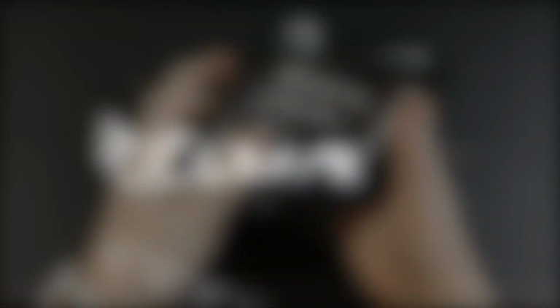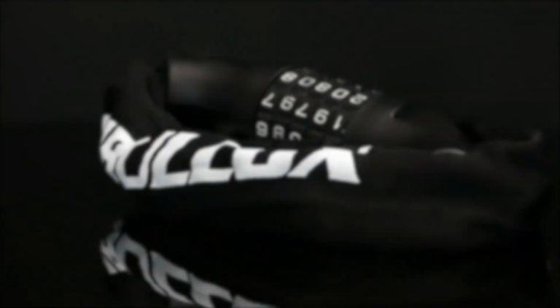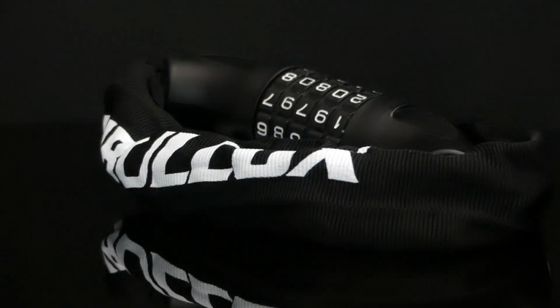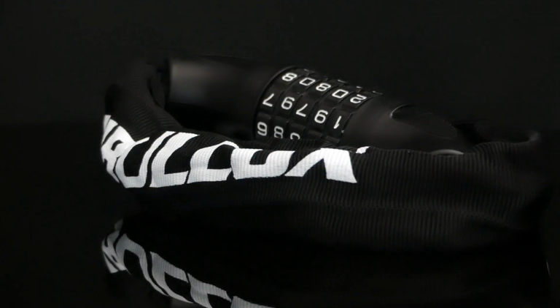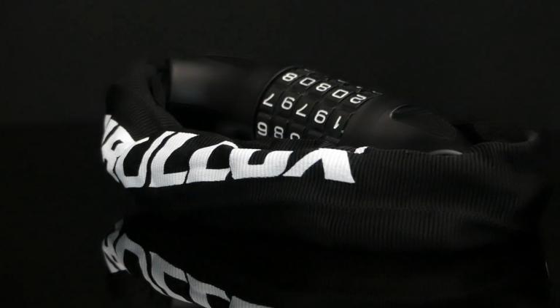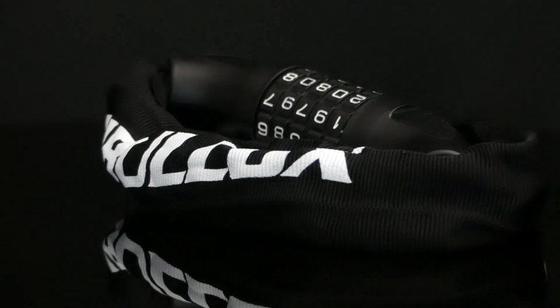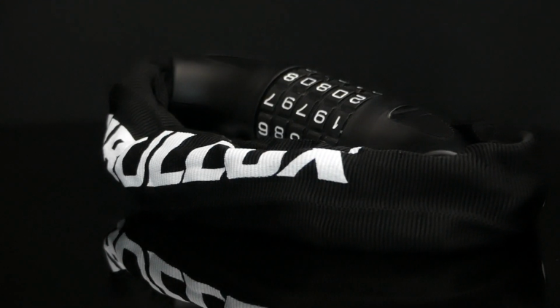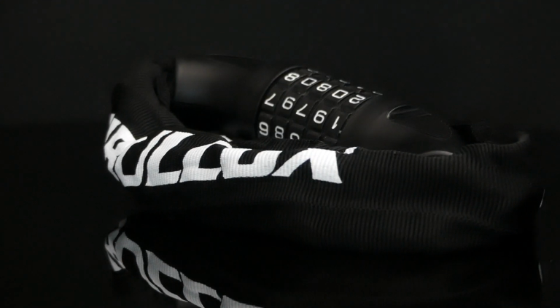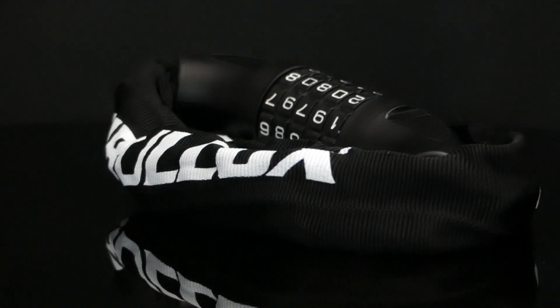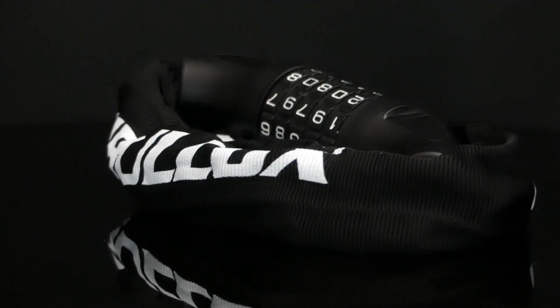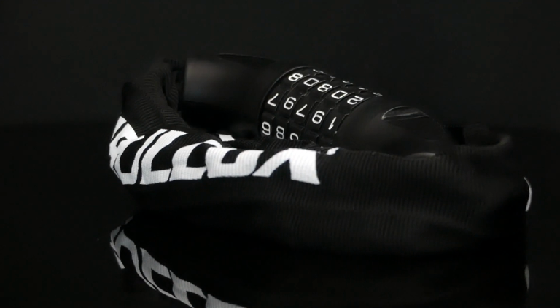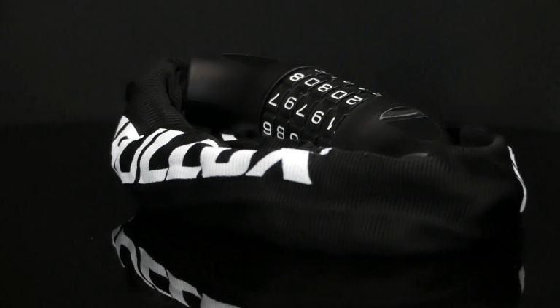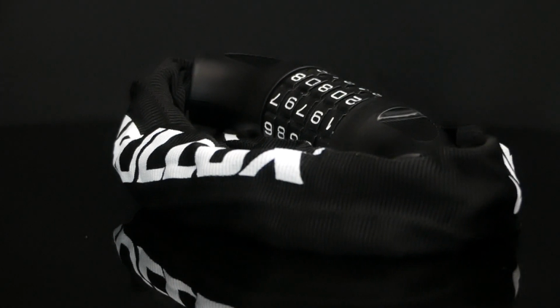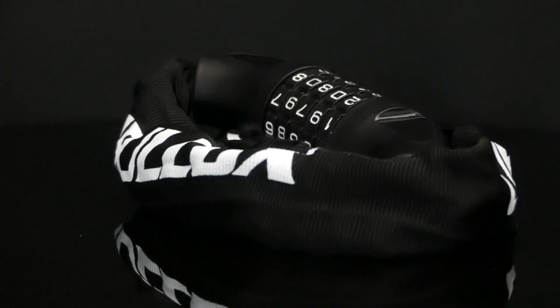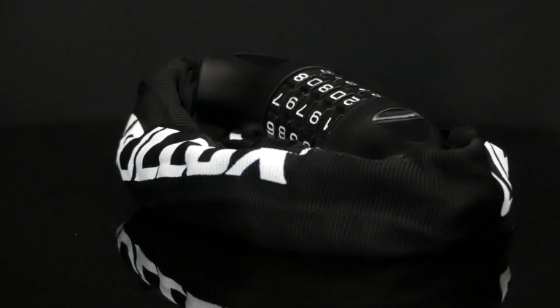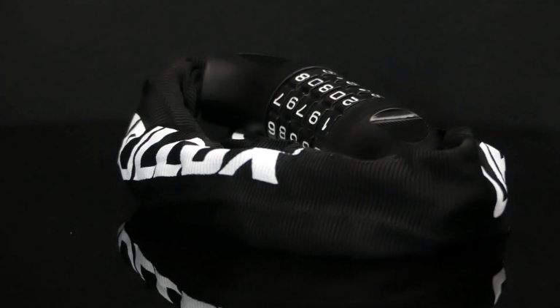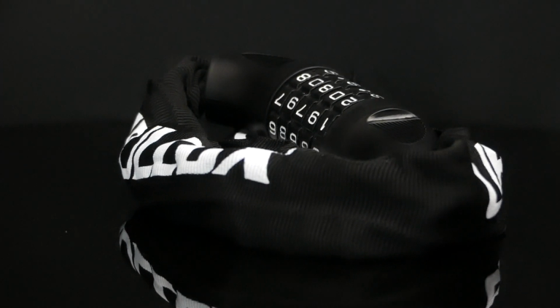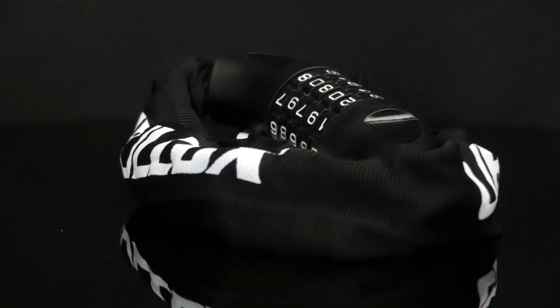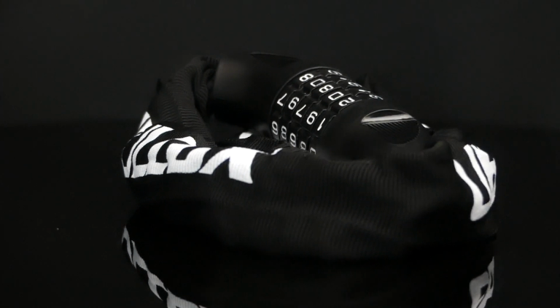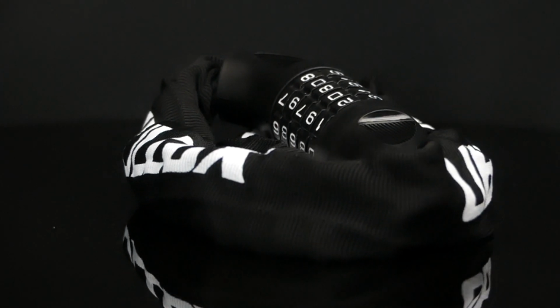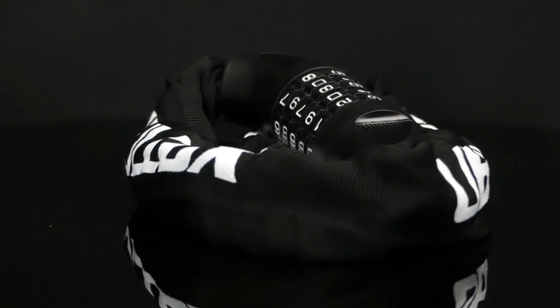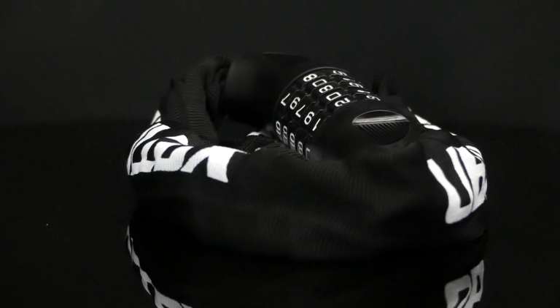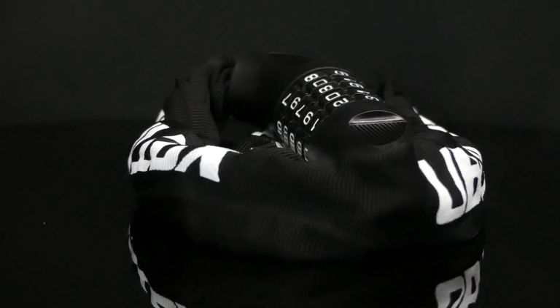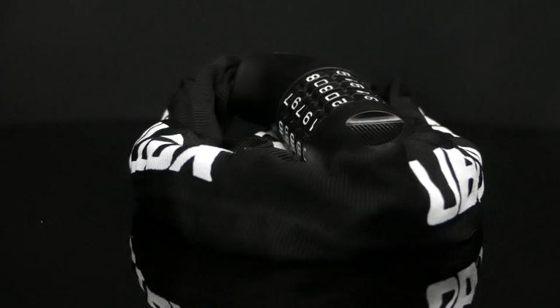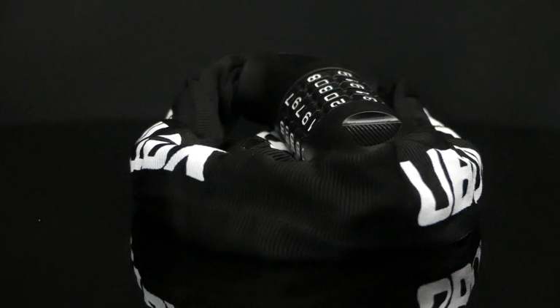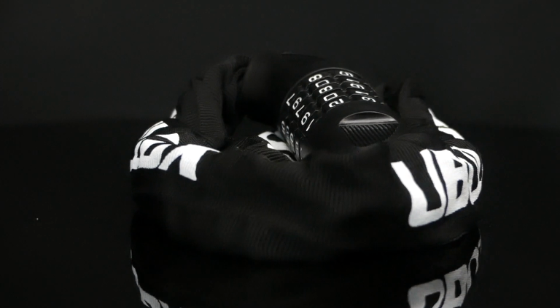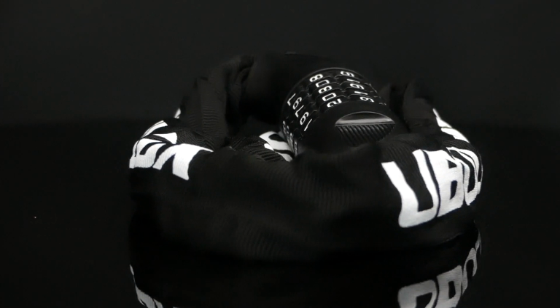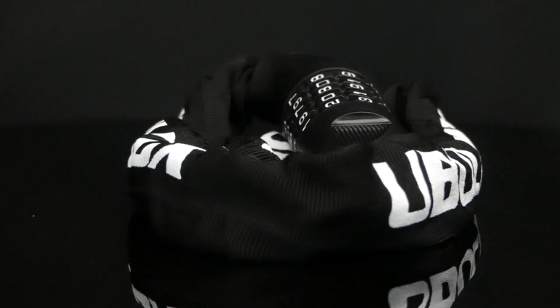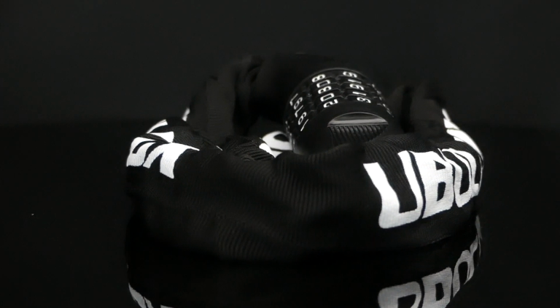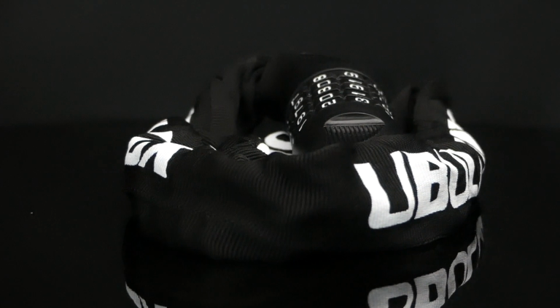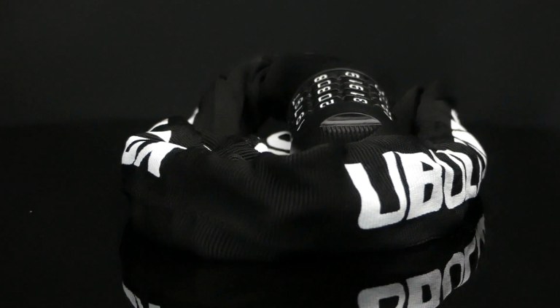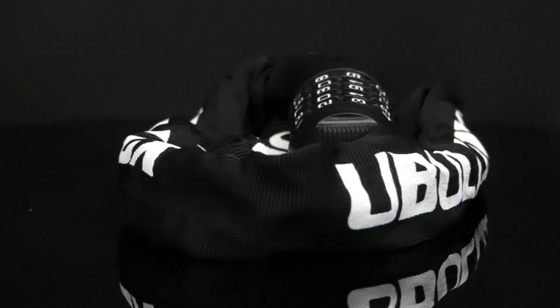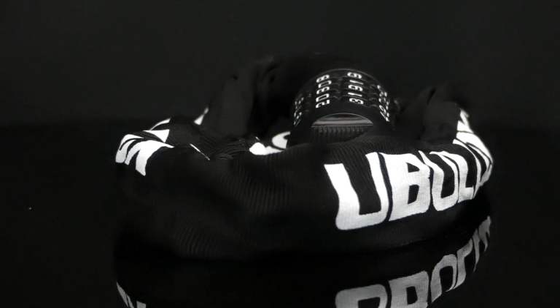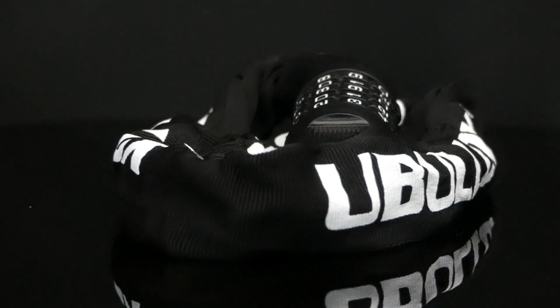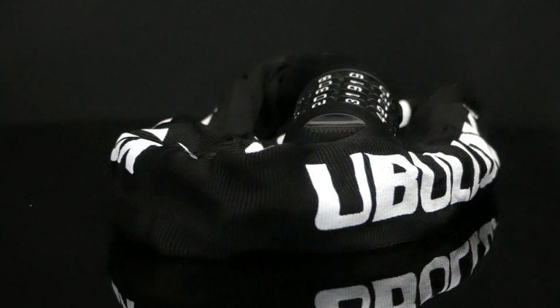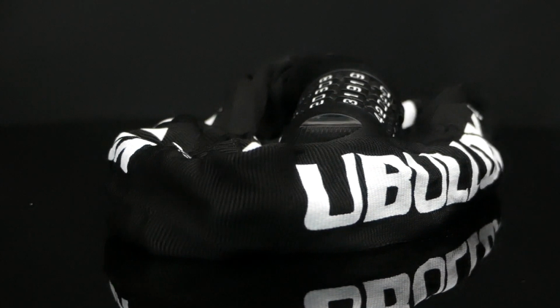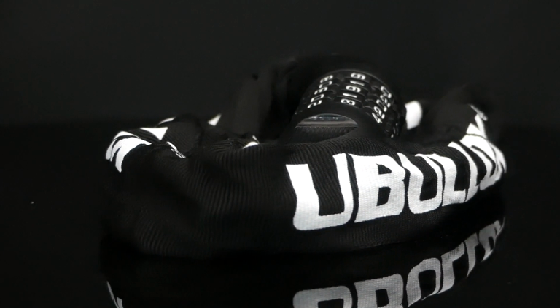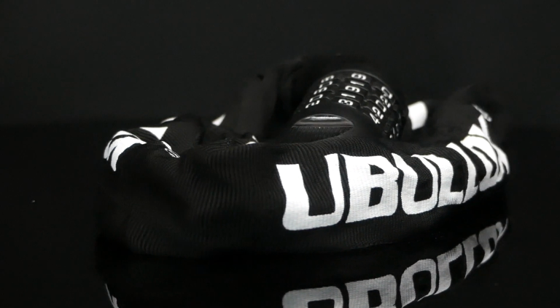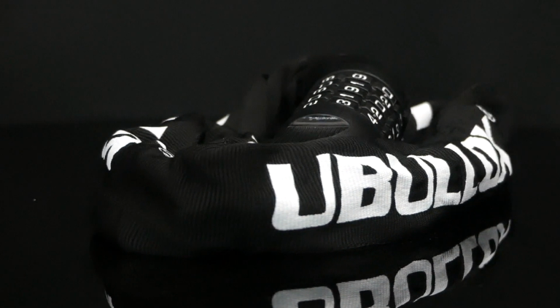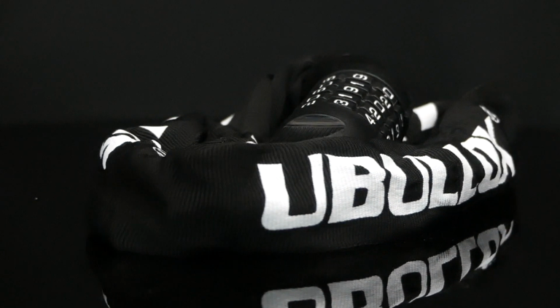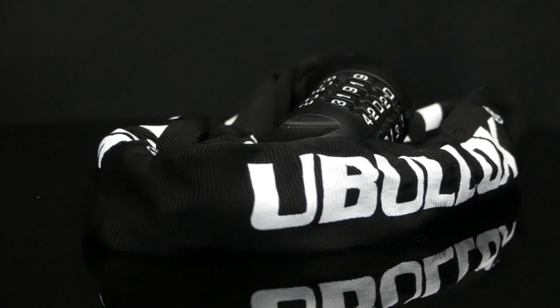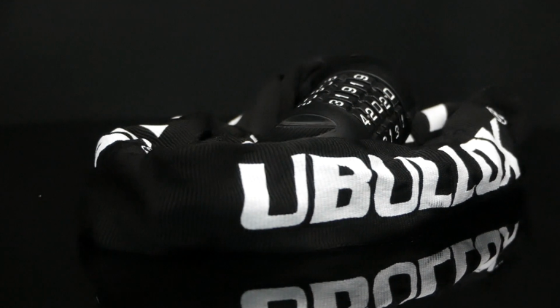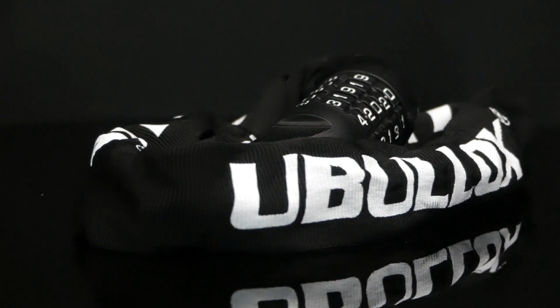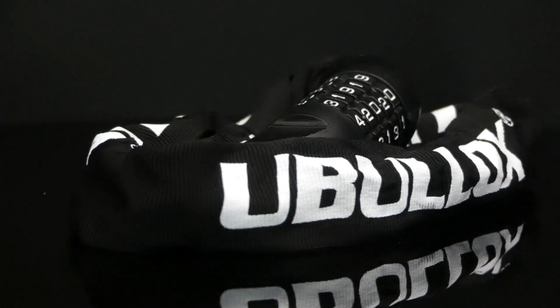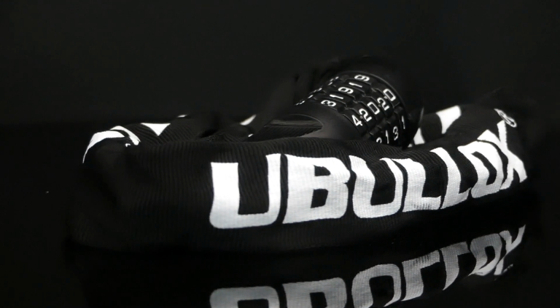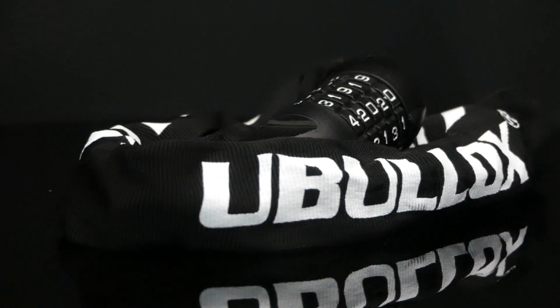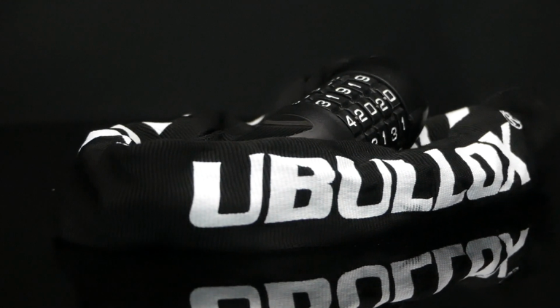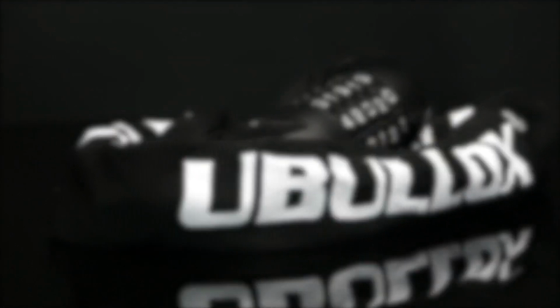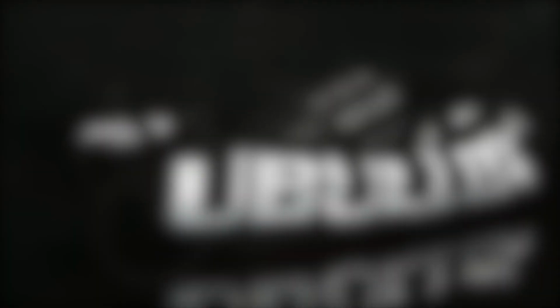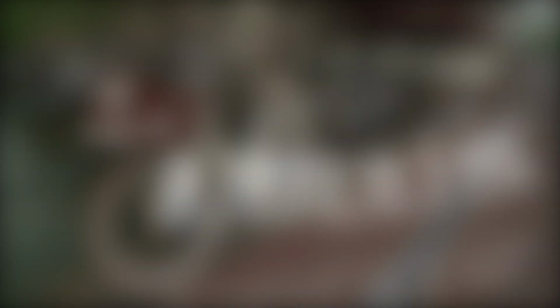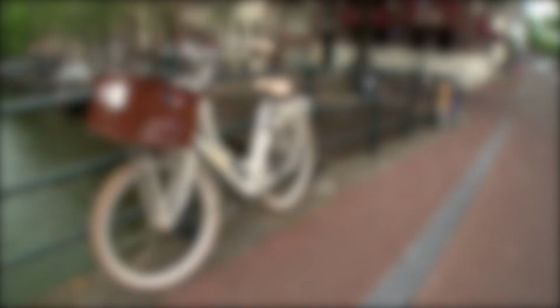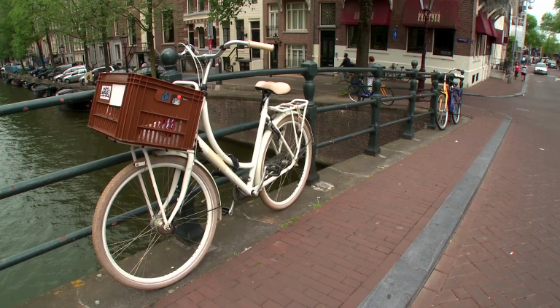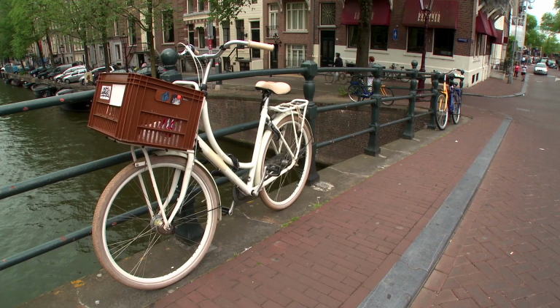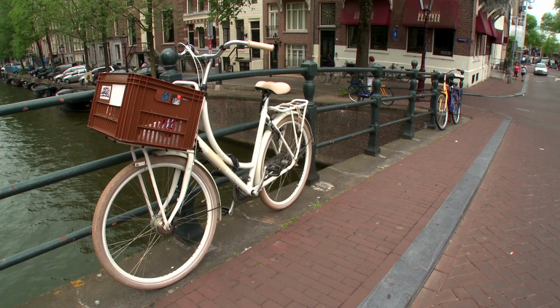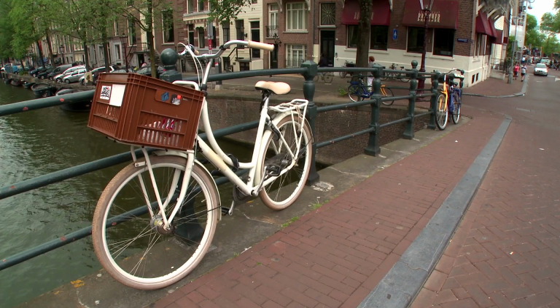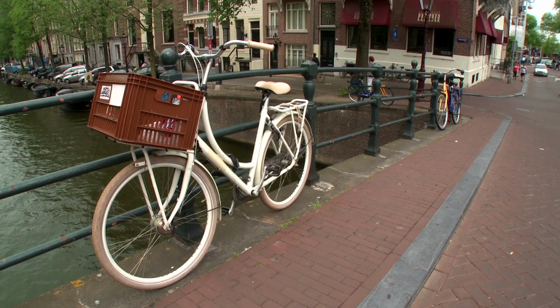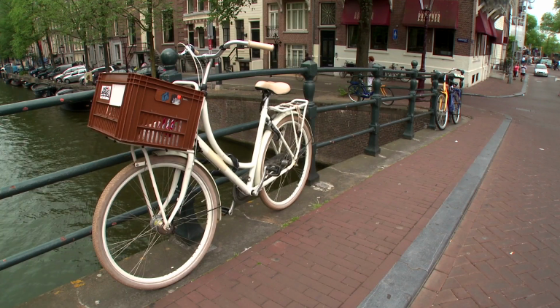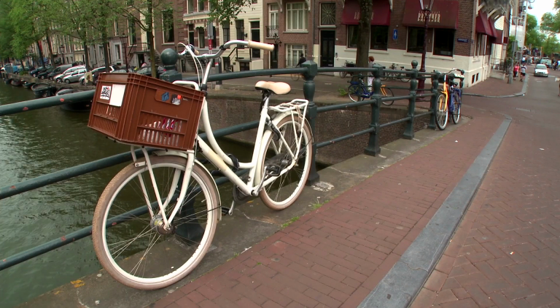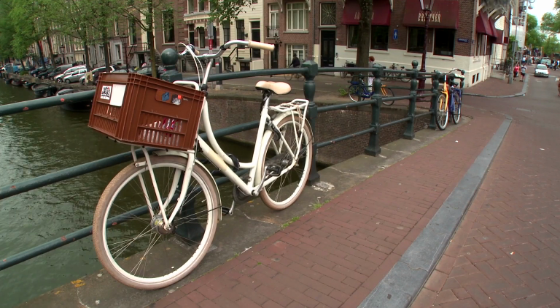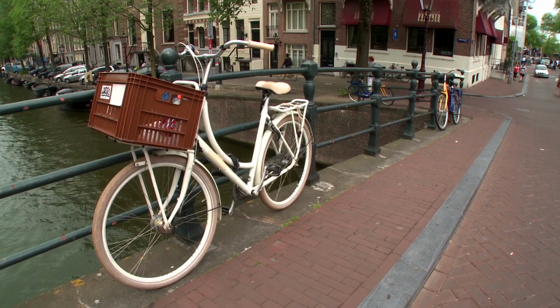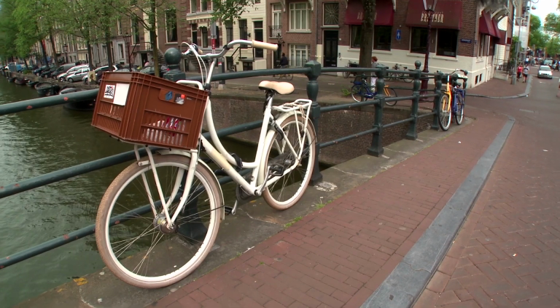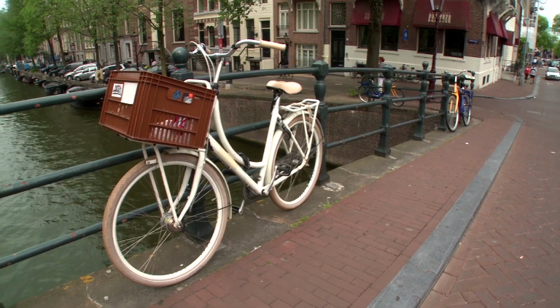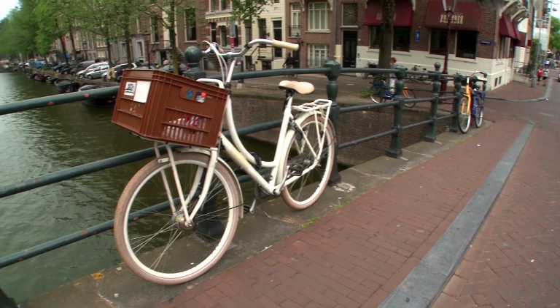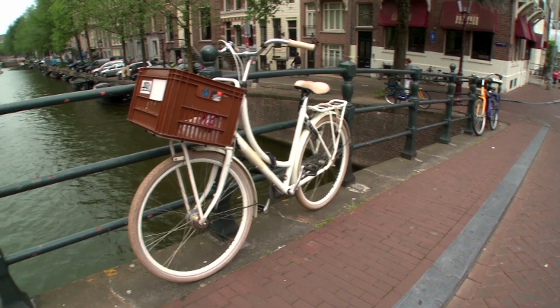Of course no lock is completely theft proof, but this particular lock should deter most would-be thieves.